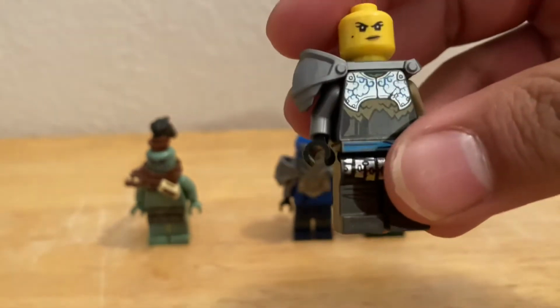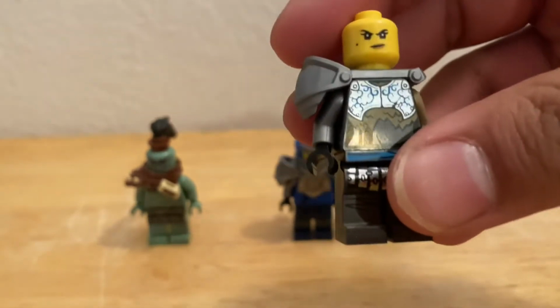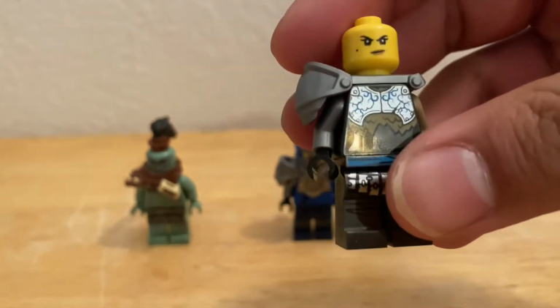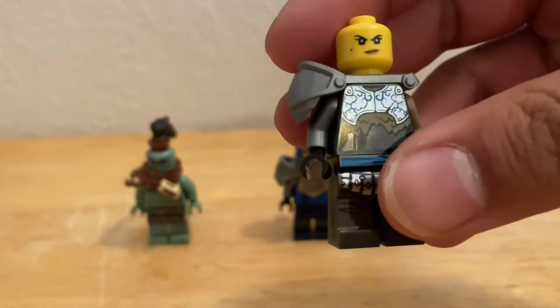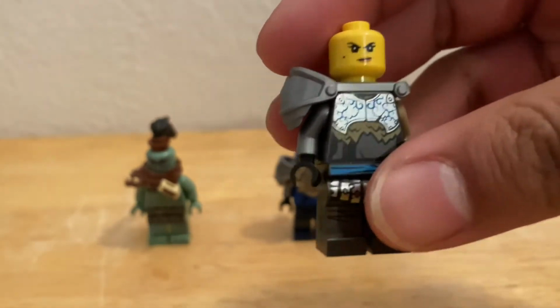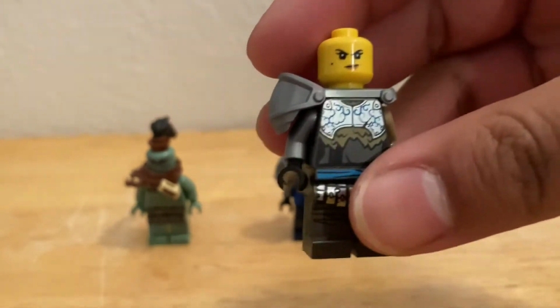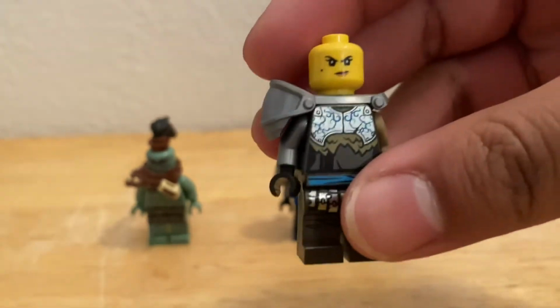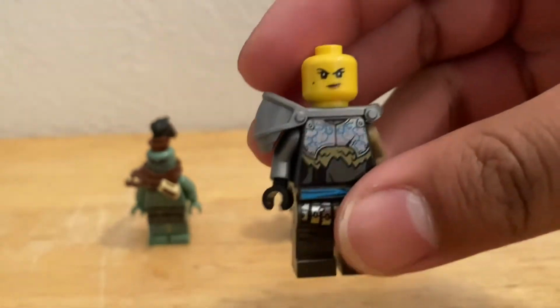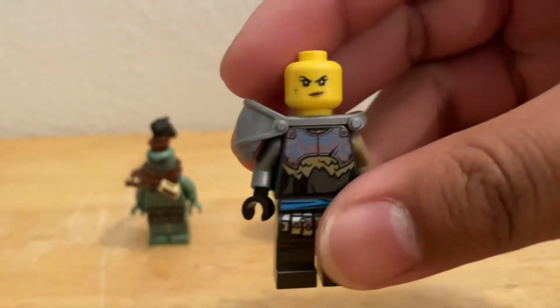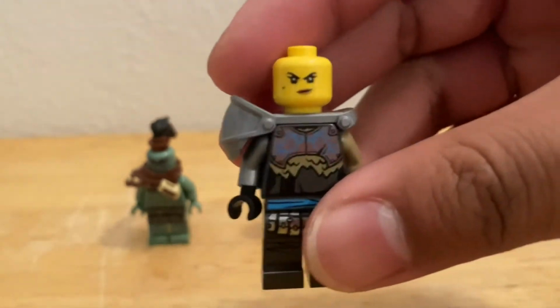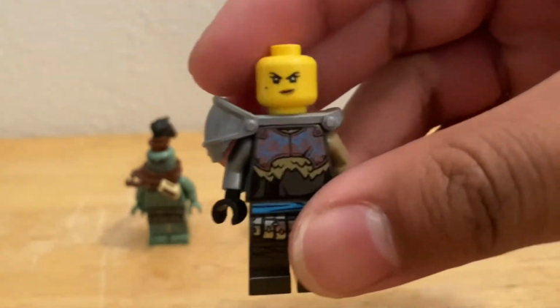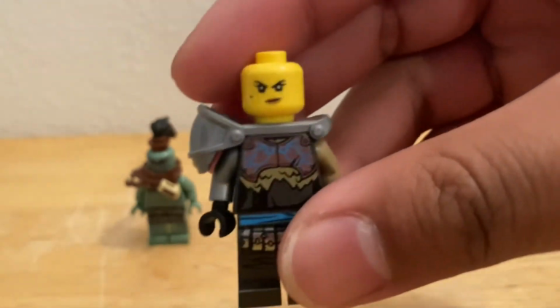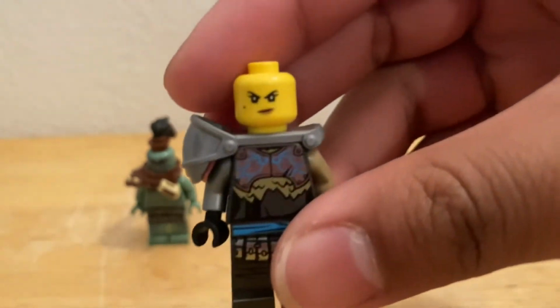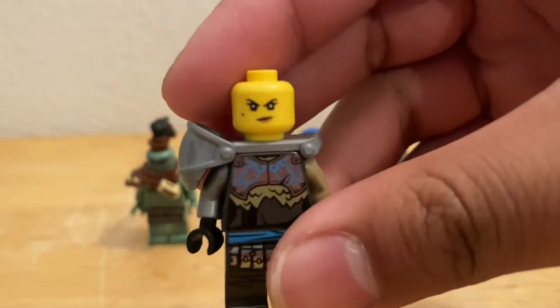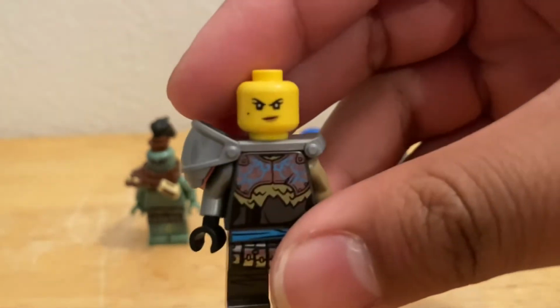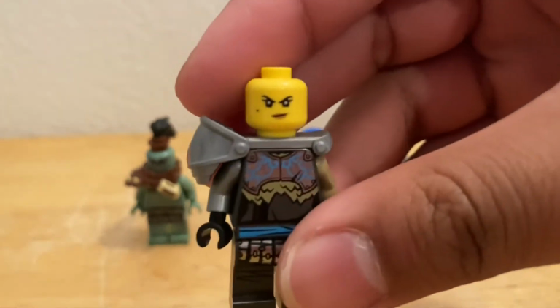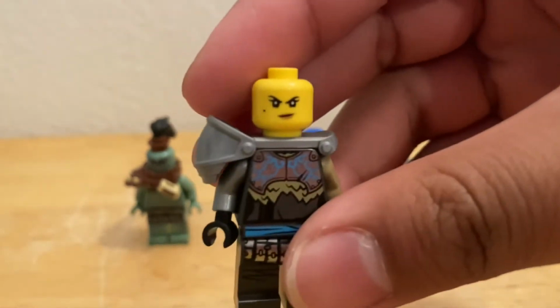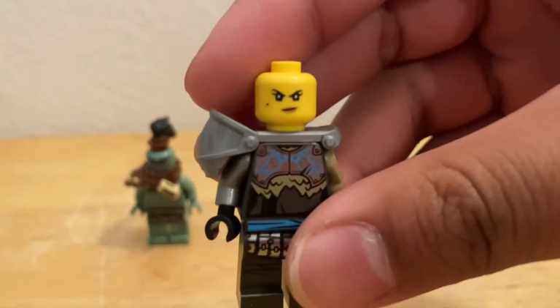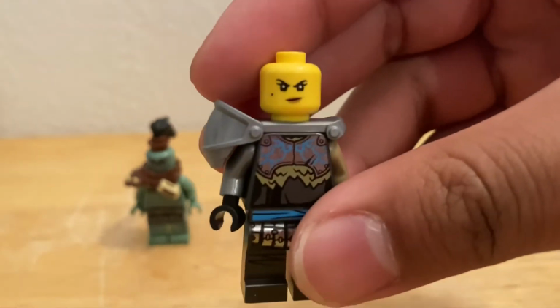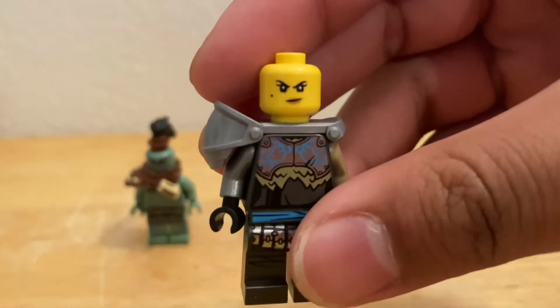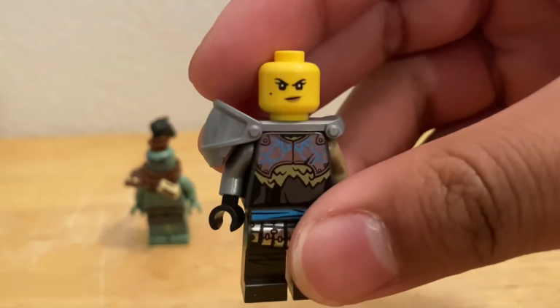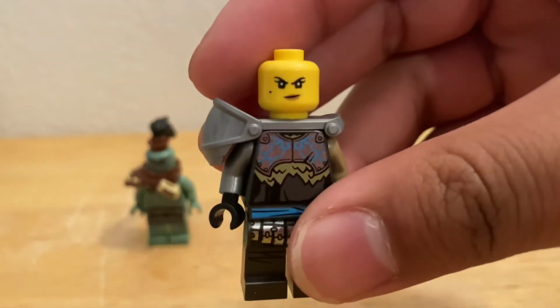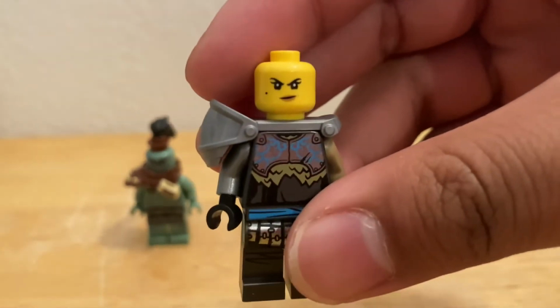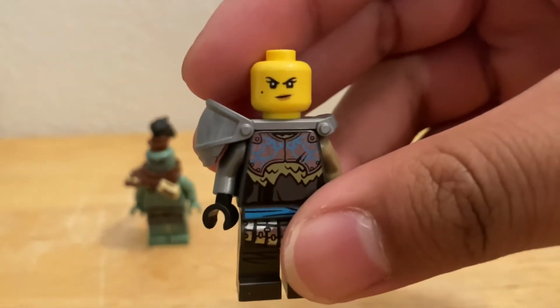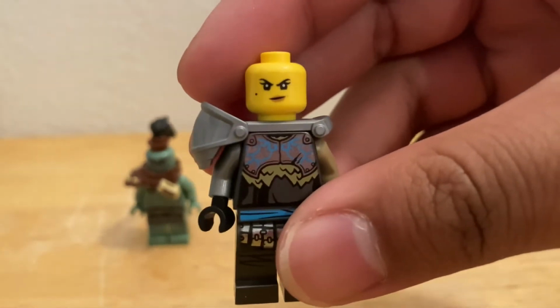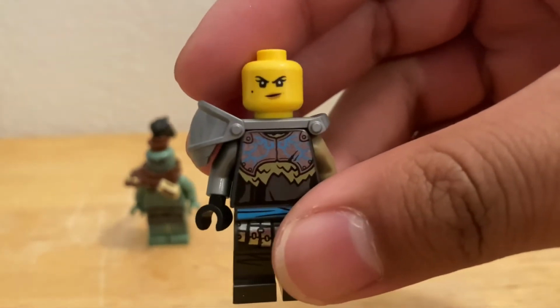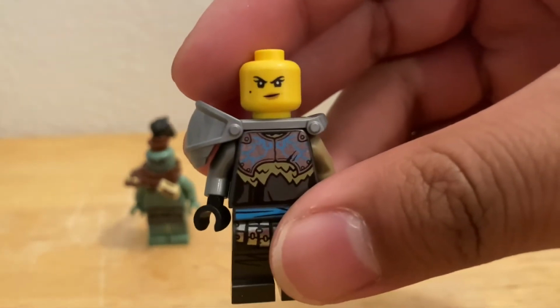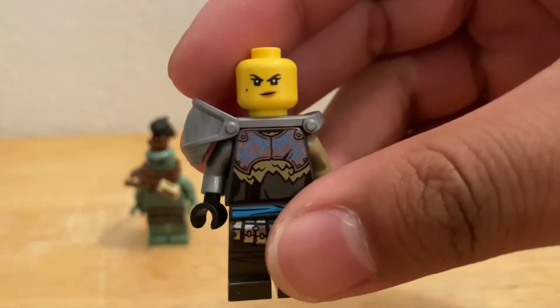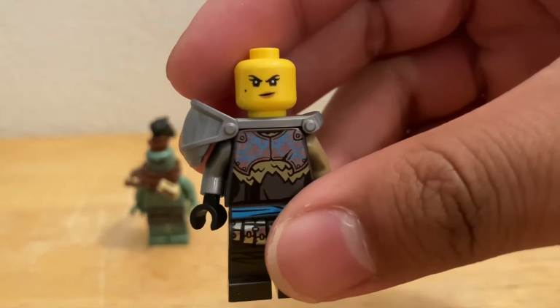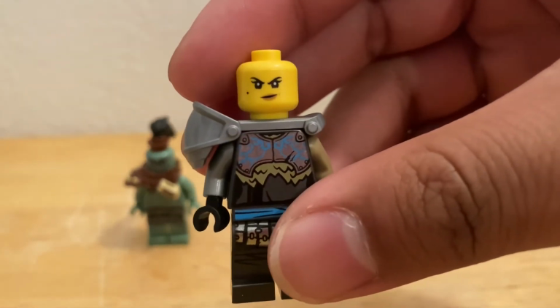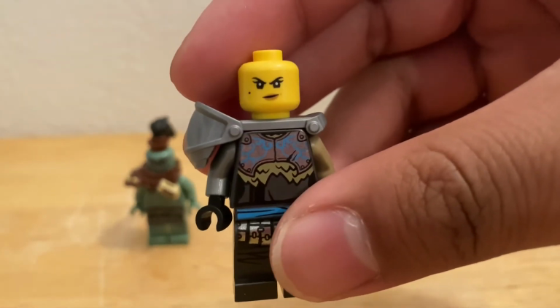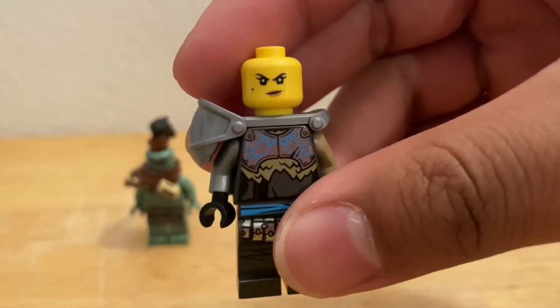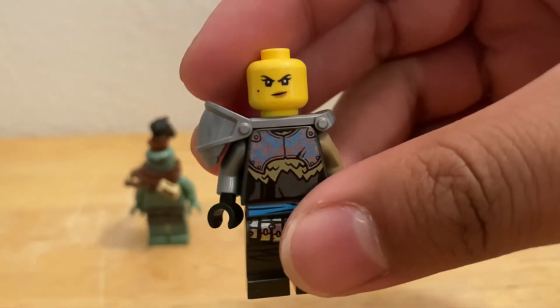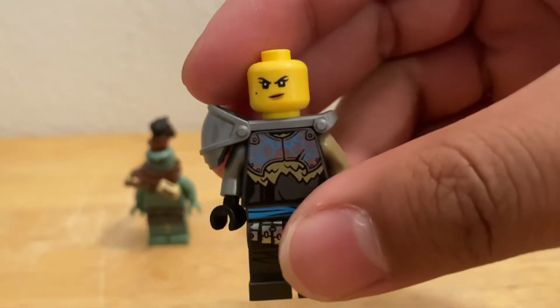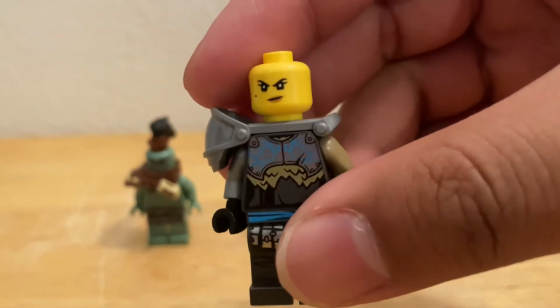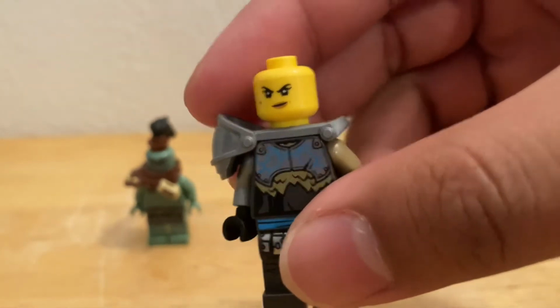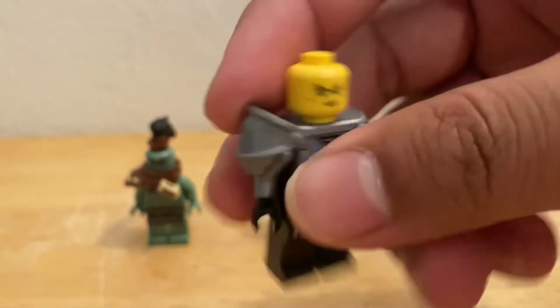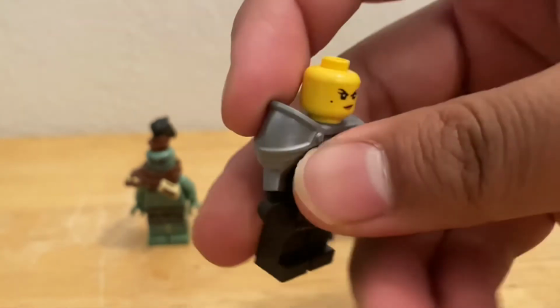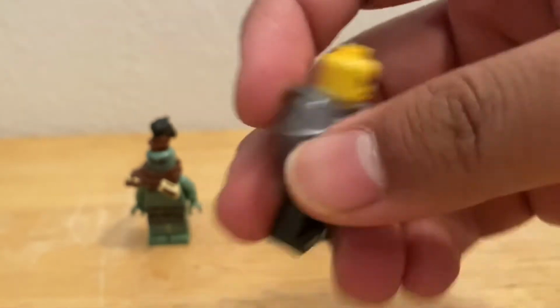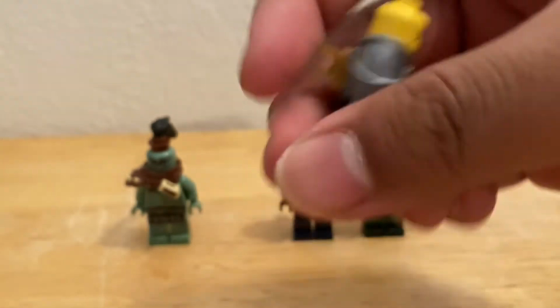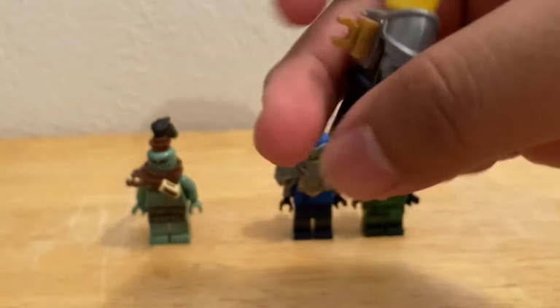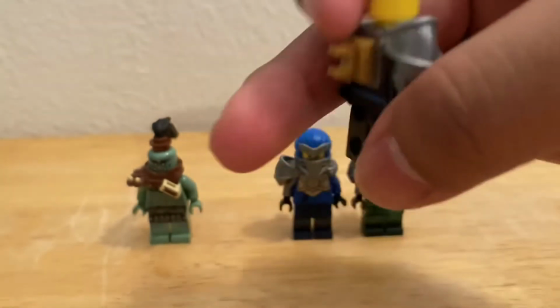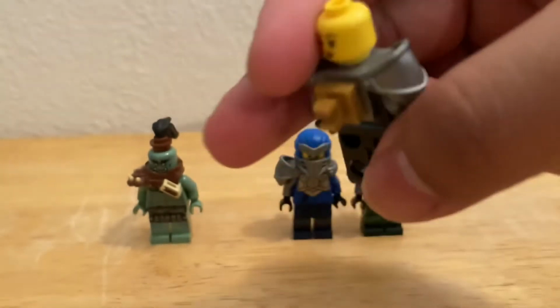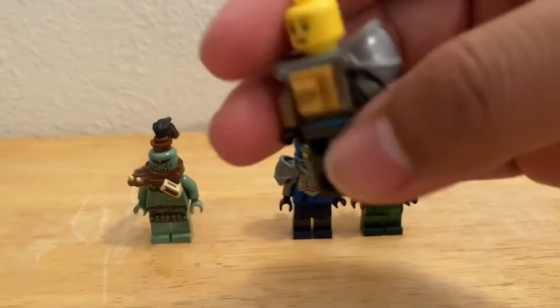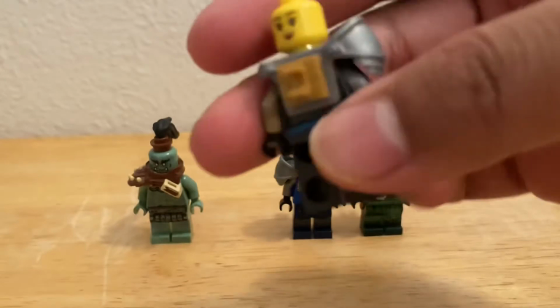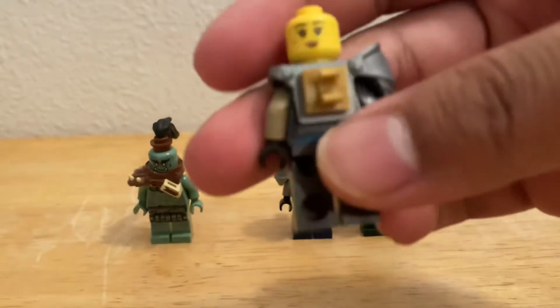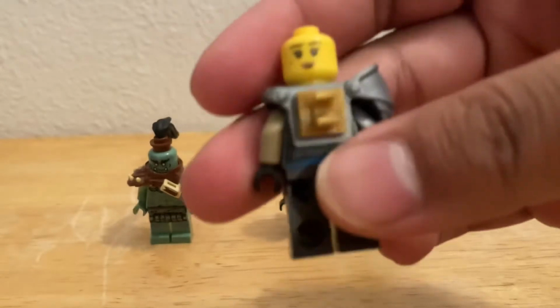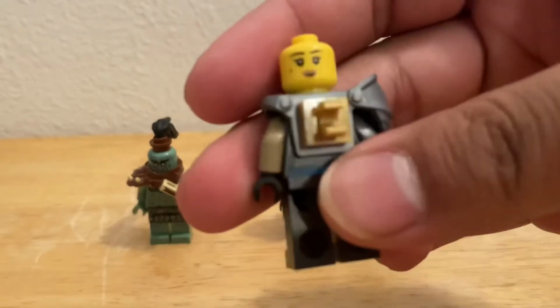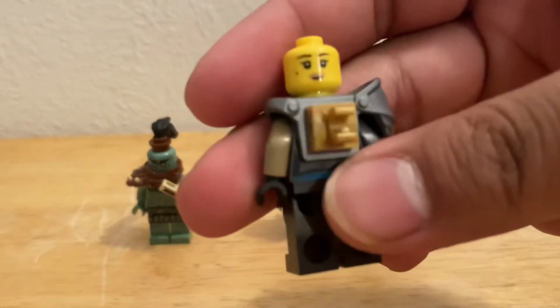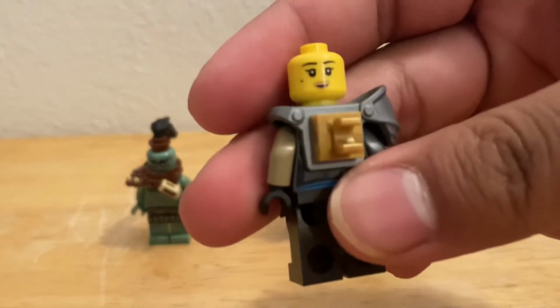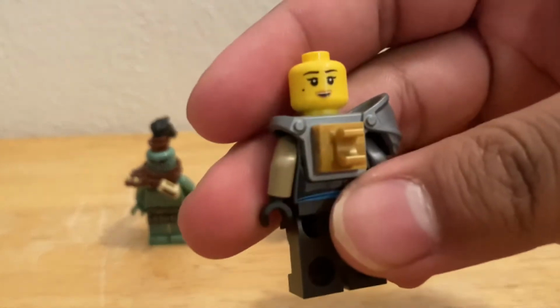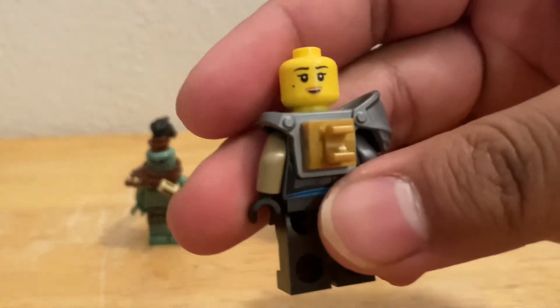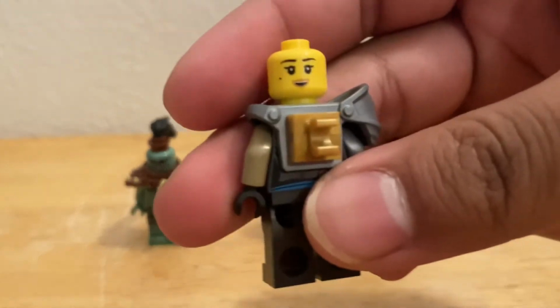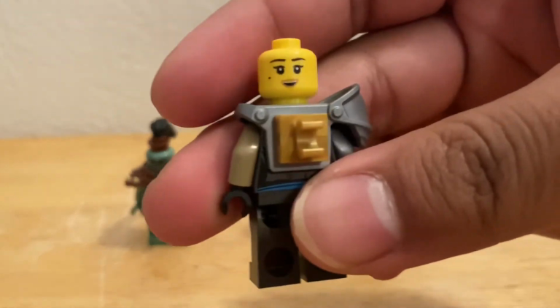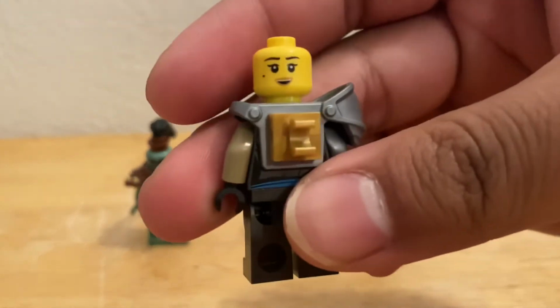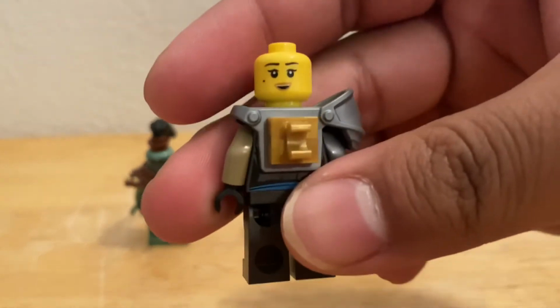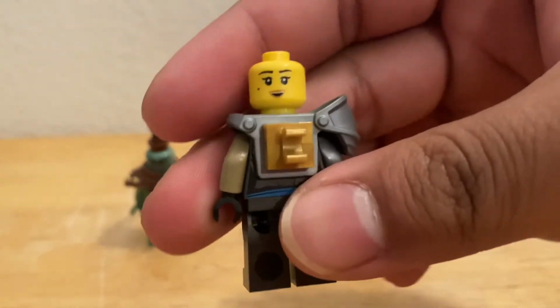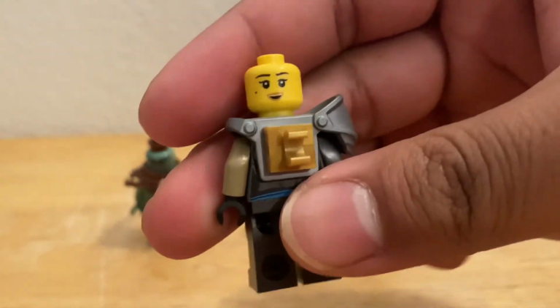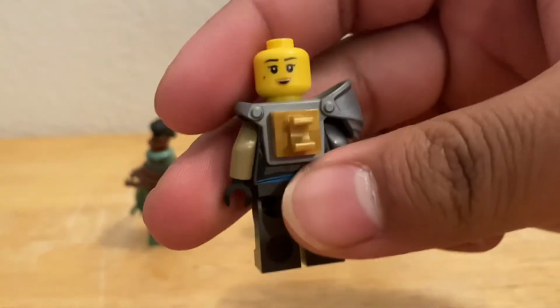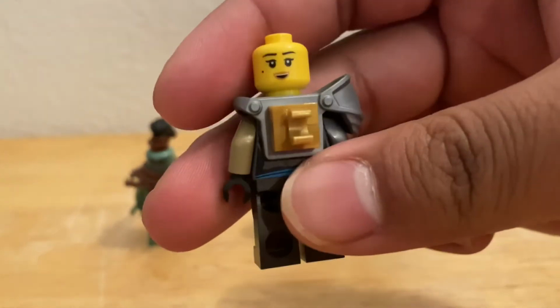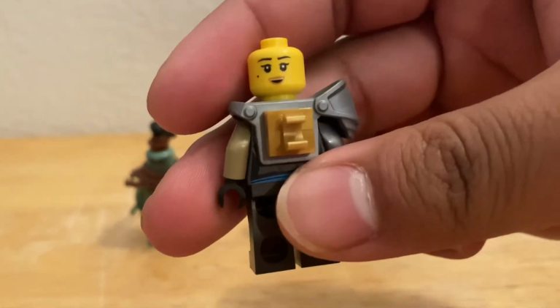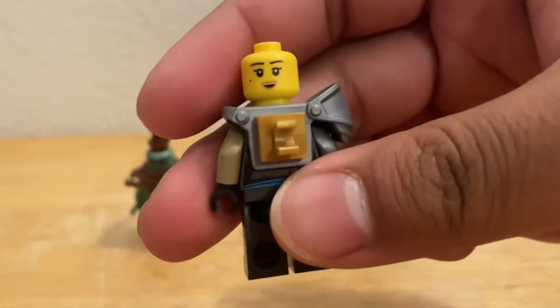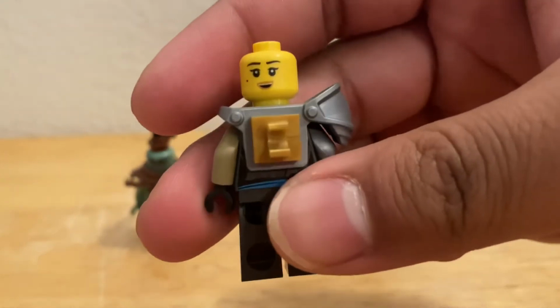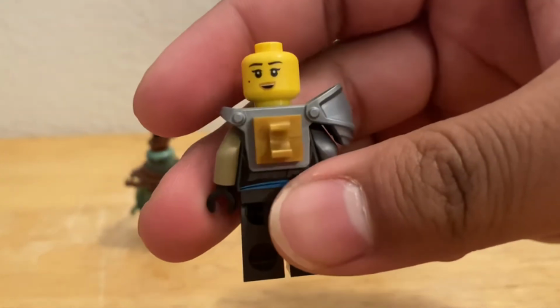Here we have Nia's face, and she is also double-sided.